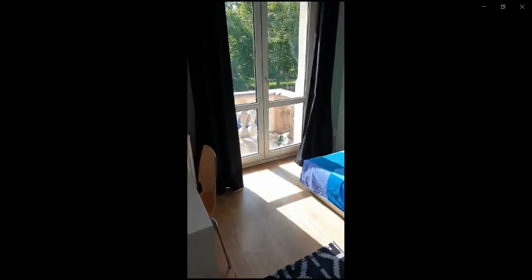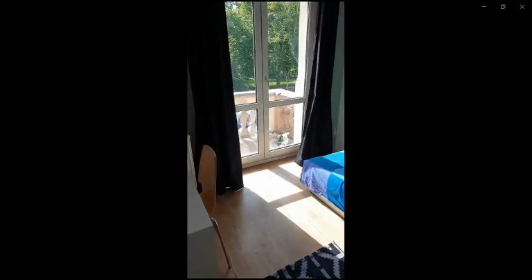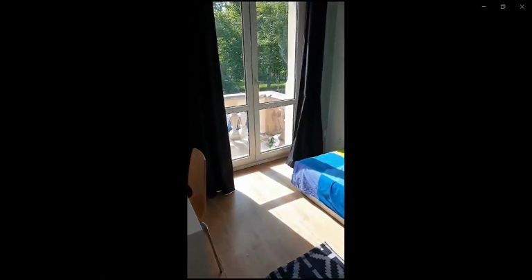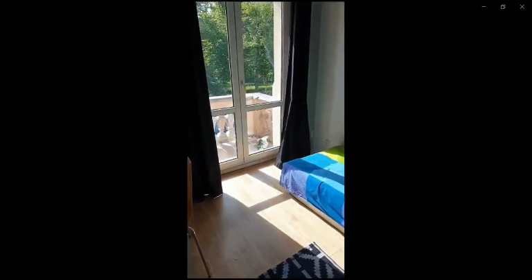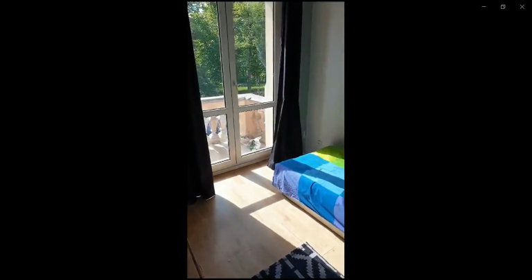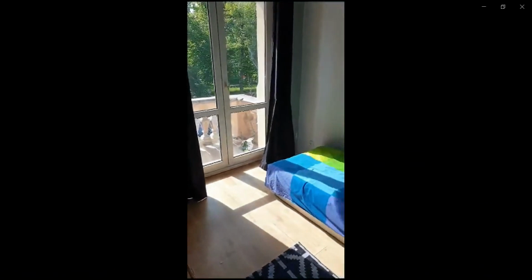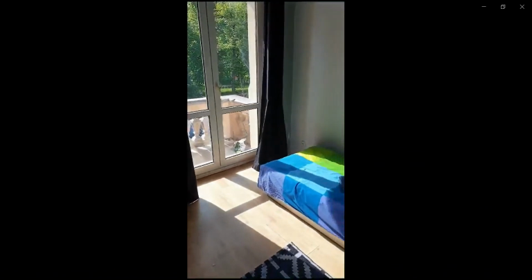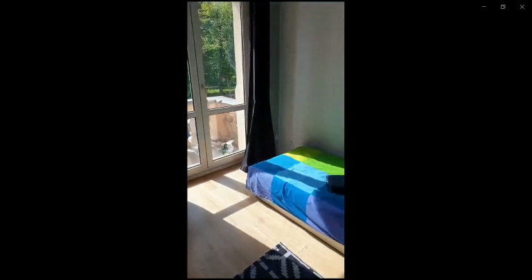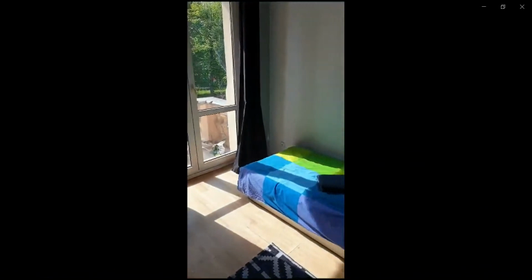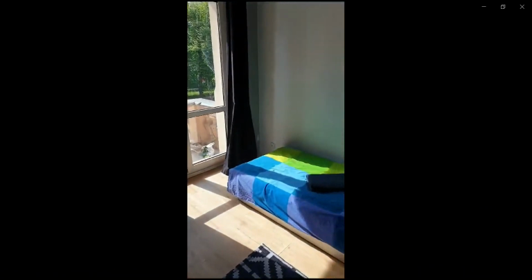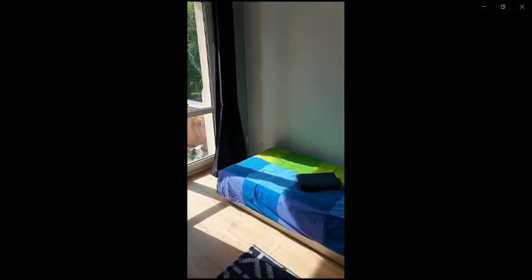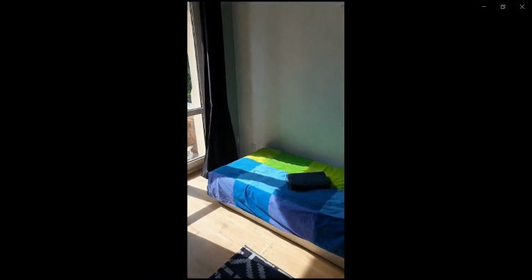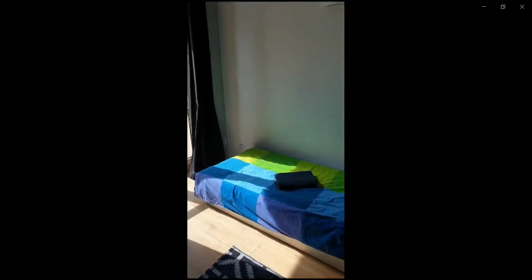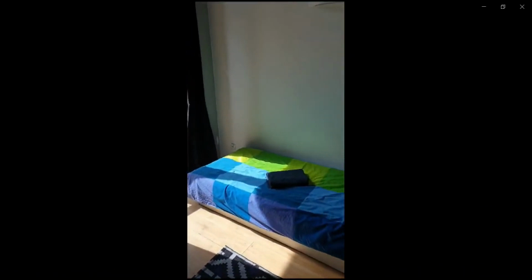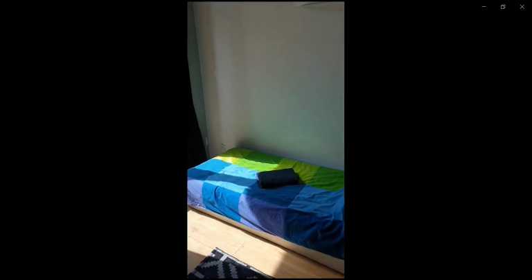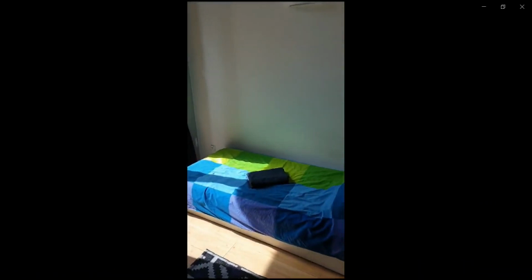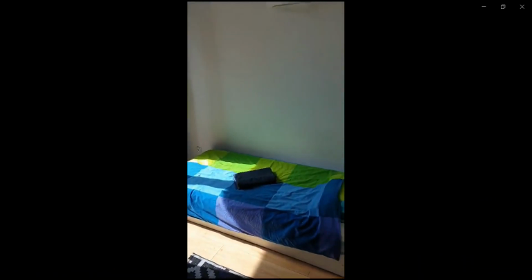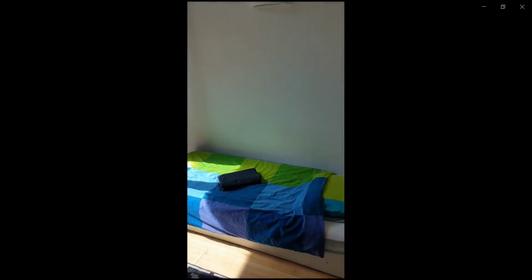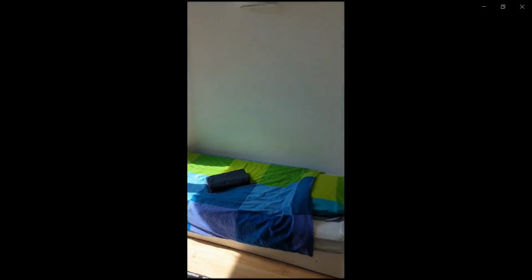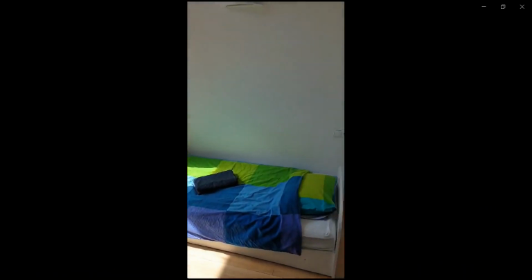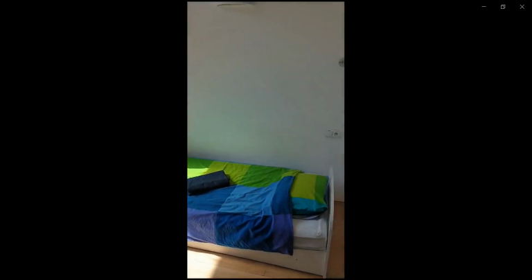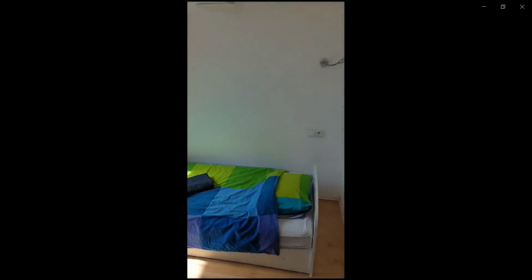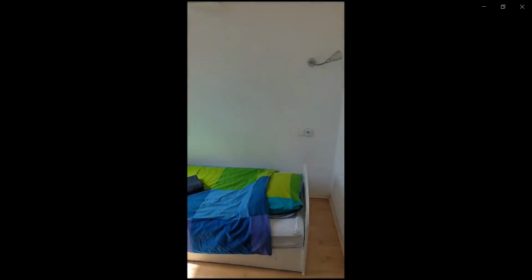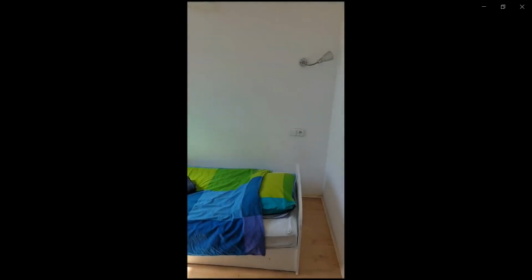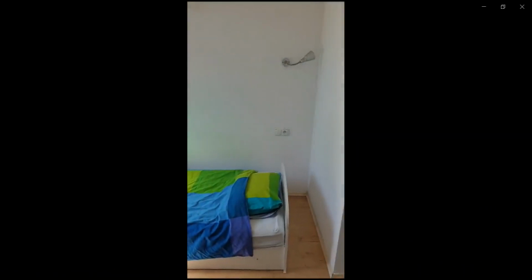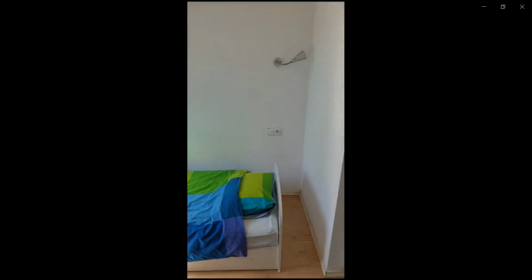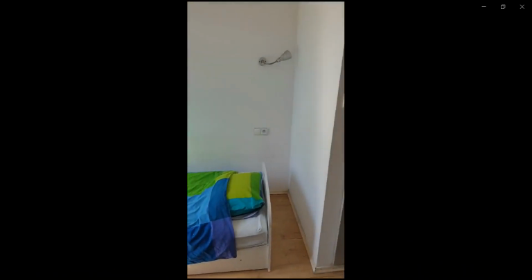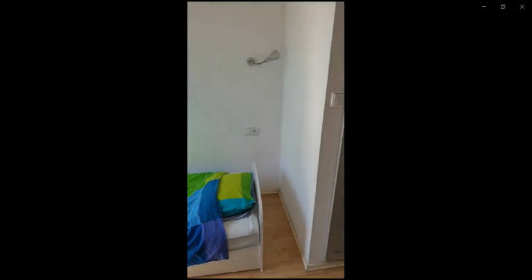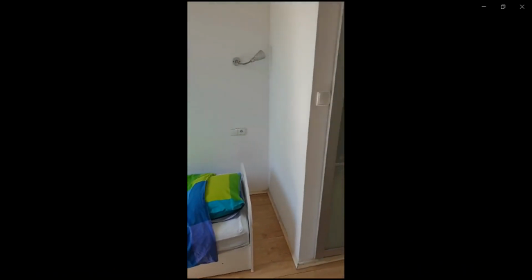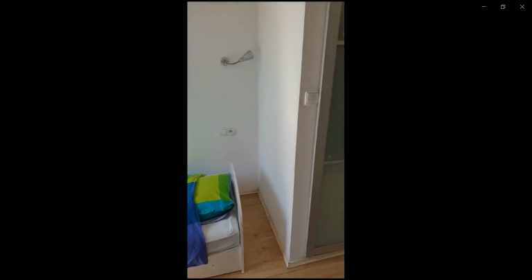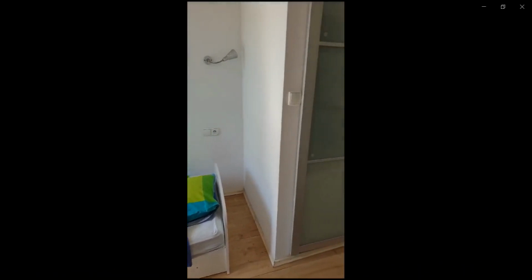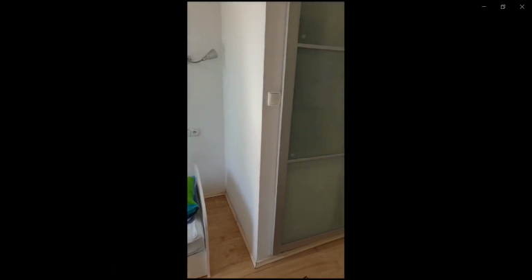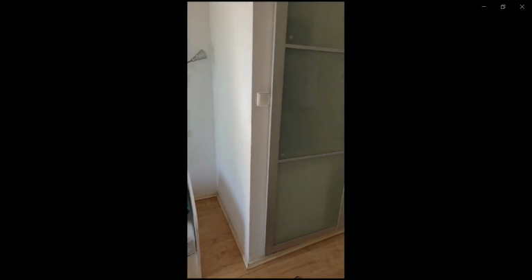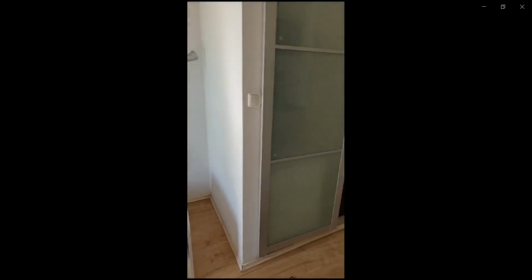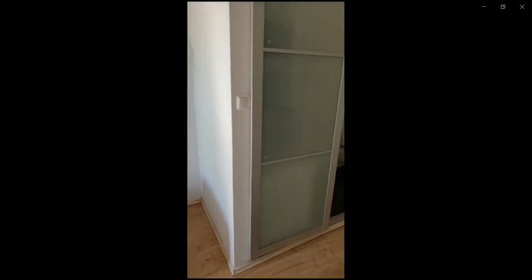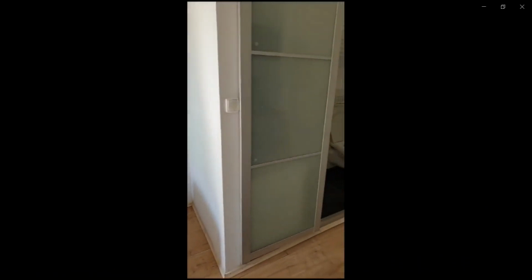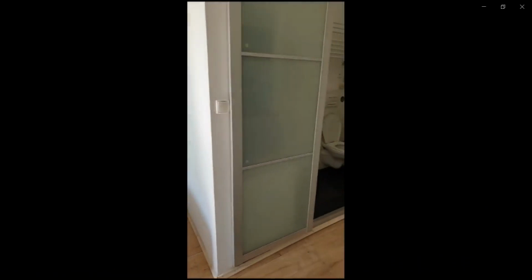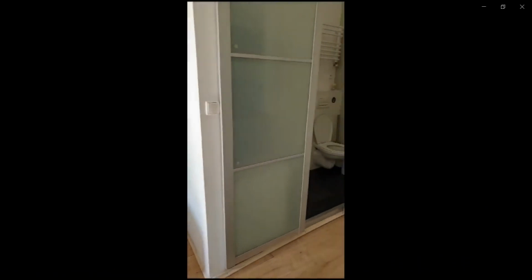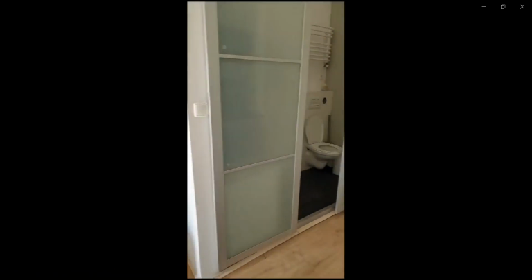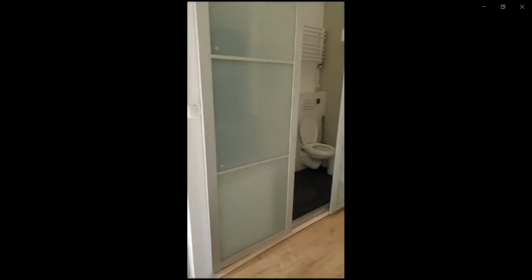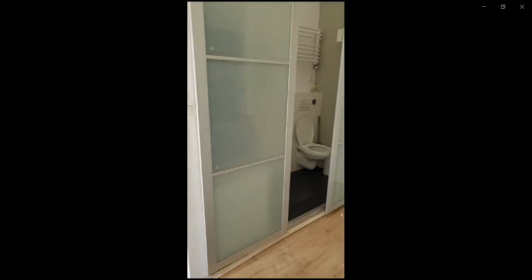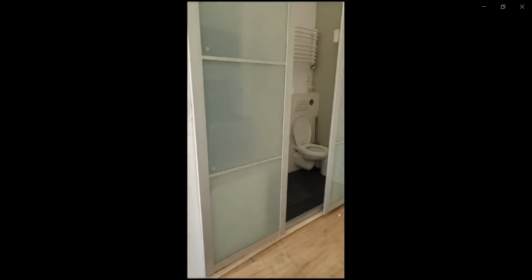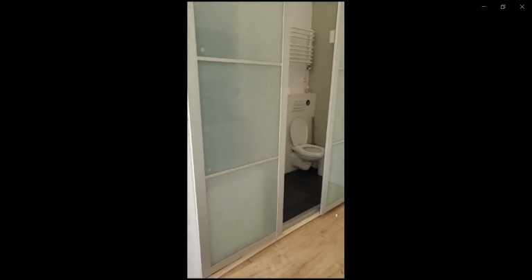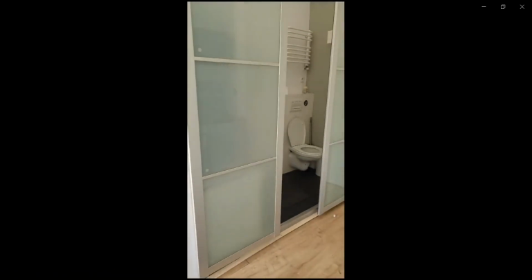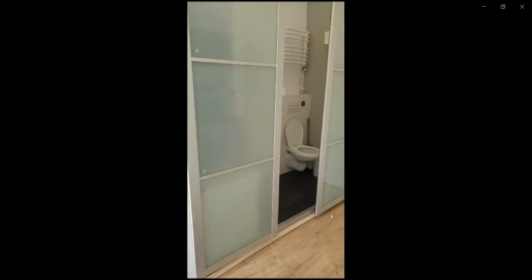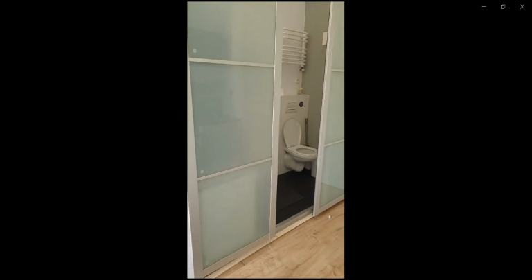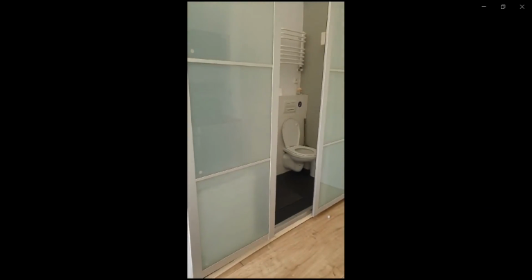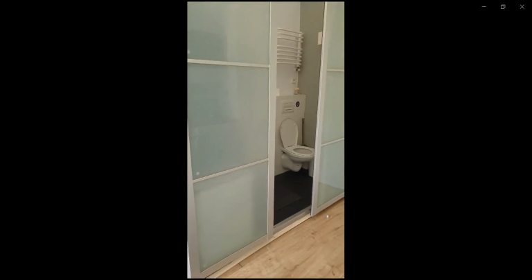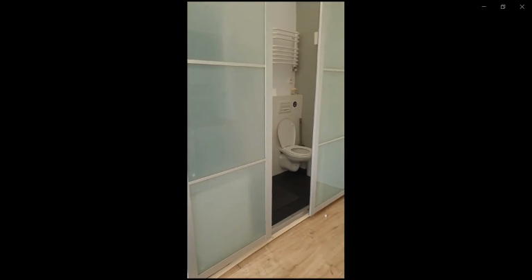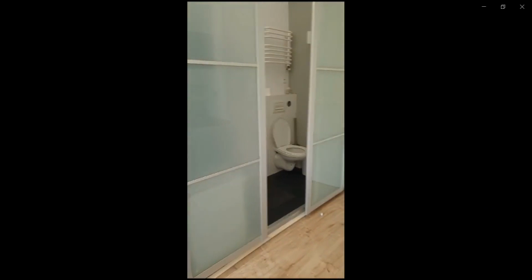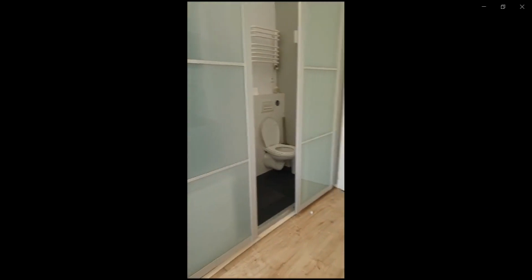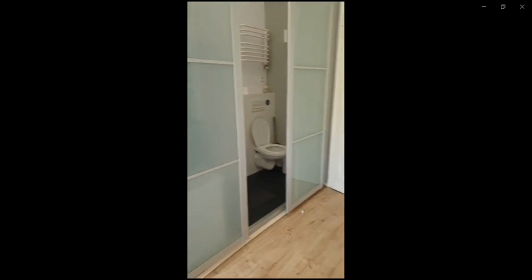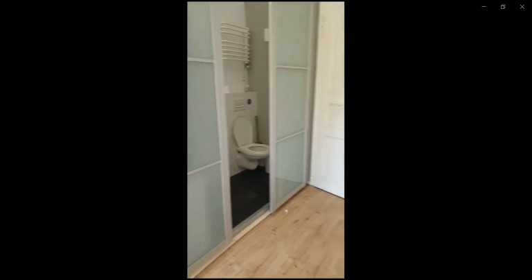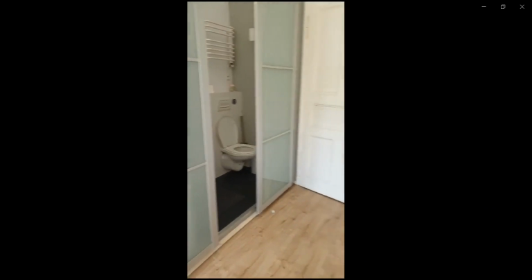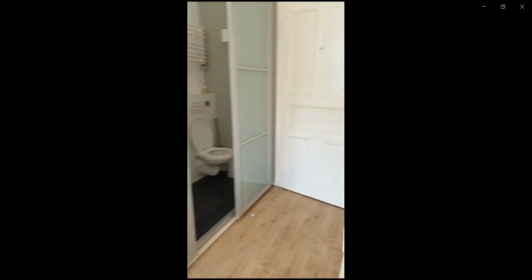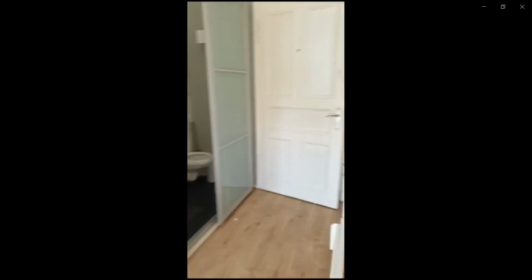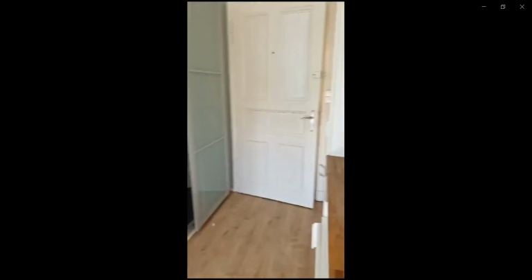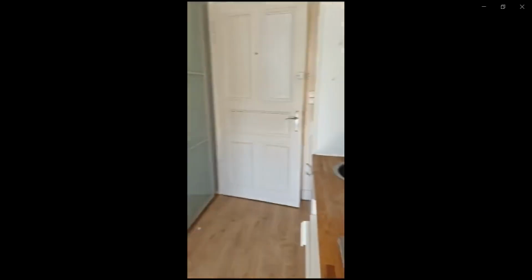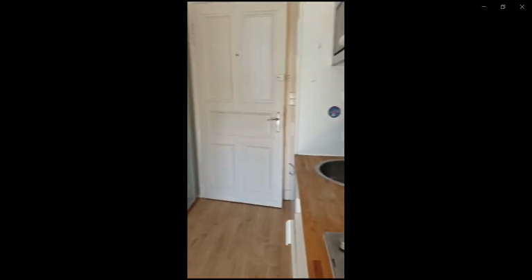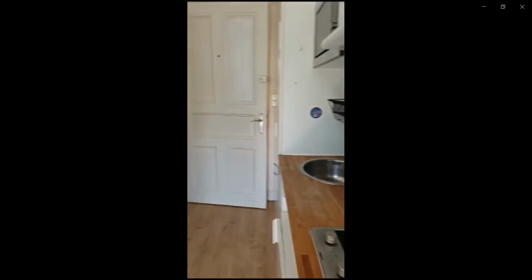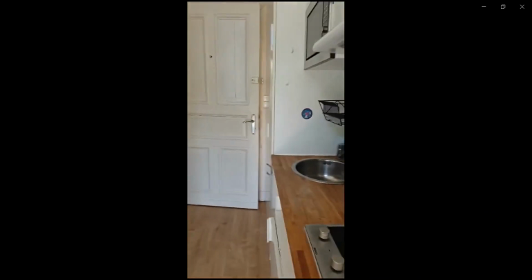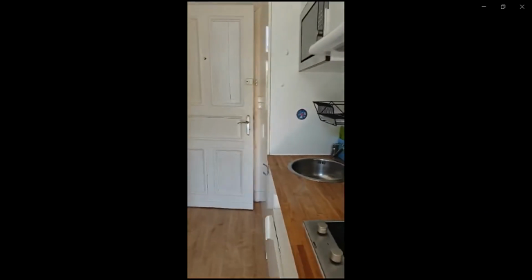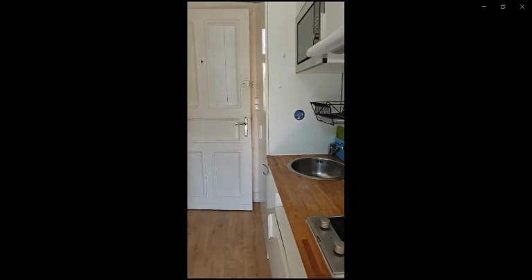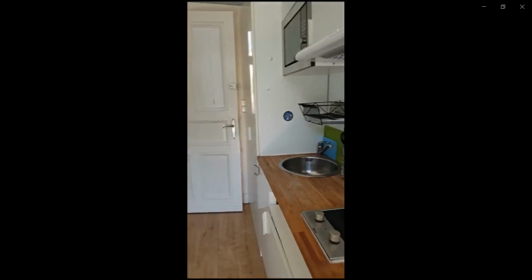Hello guys, my name is André and I'm here to show you a studio apartment. Over there you have the balcony and the bed, which is a single bed with also a desk.